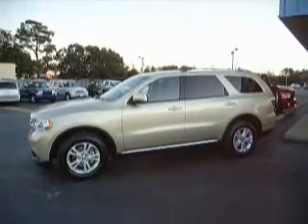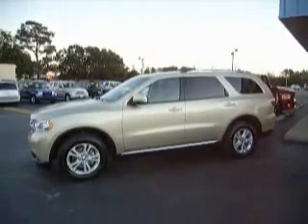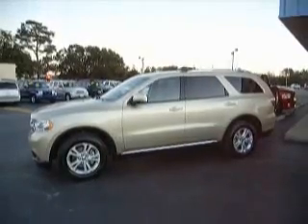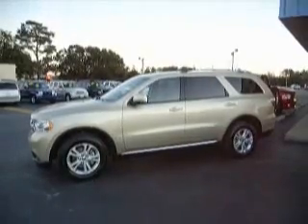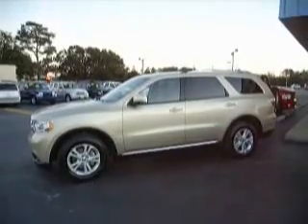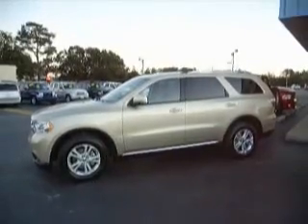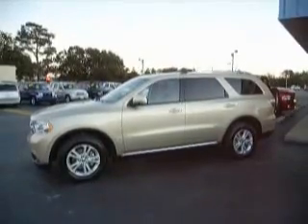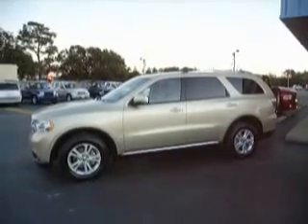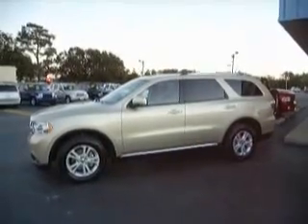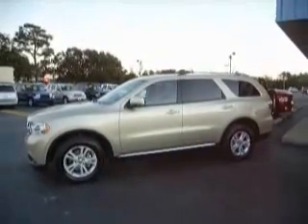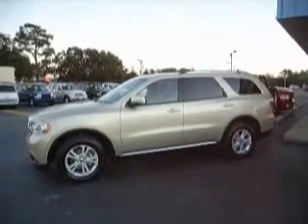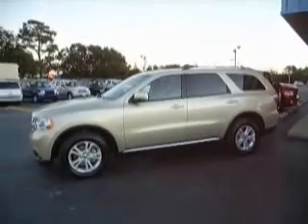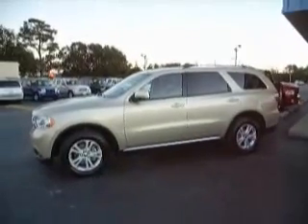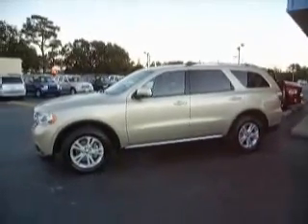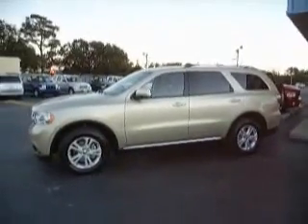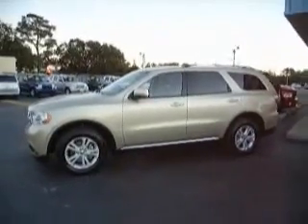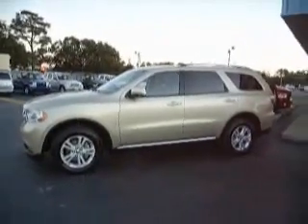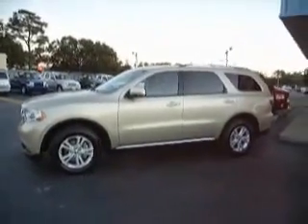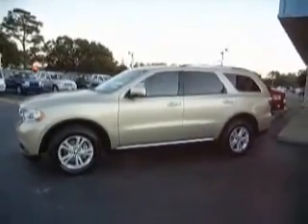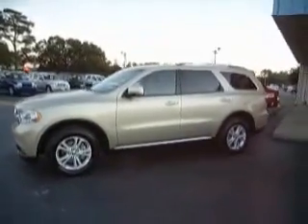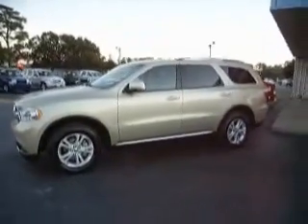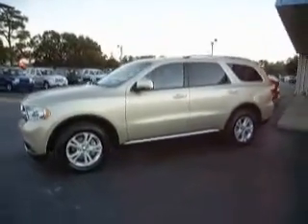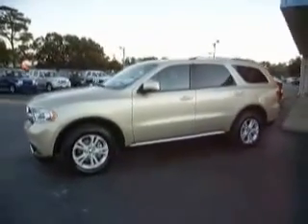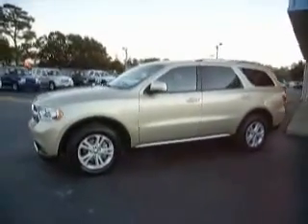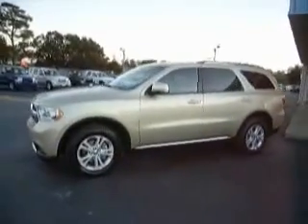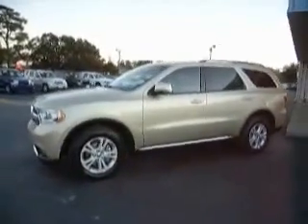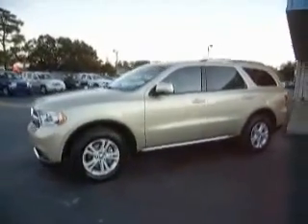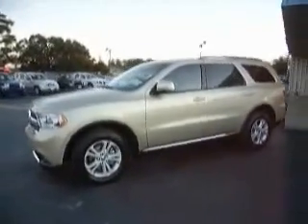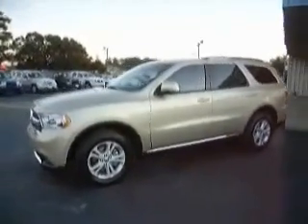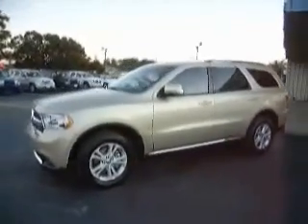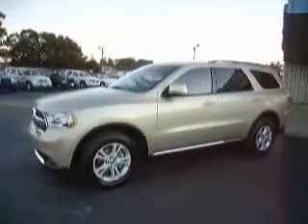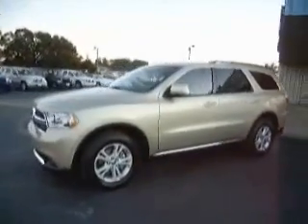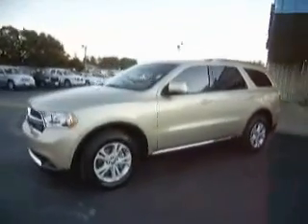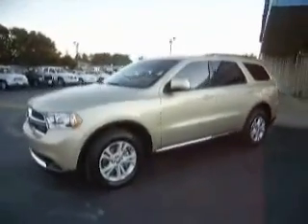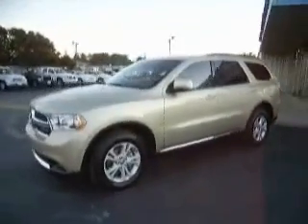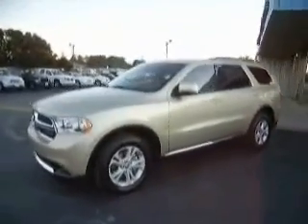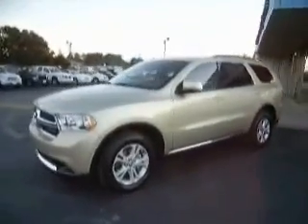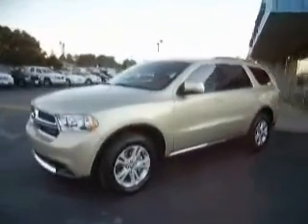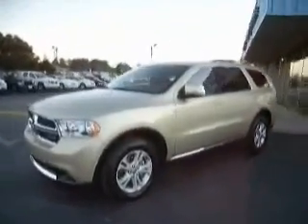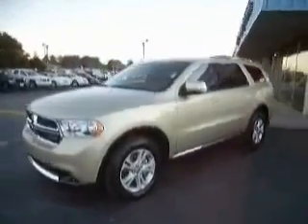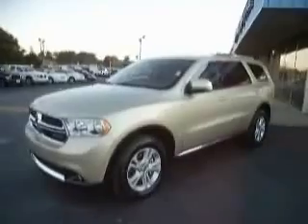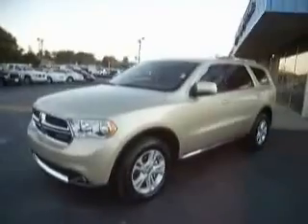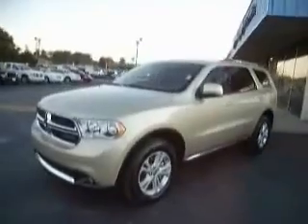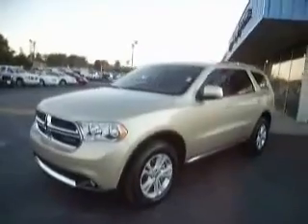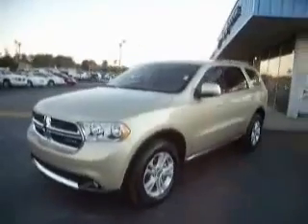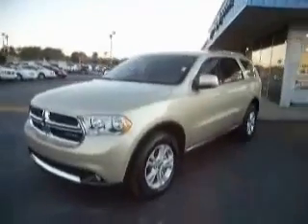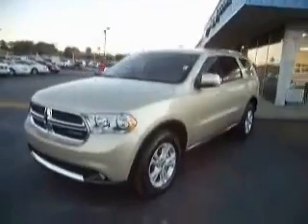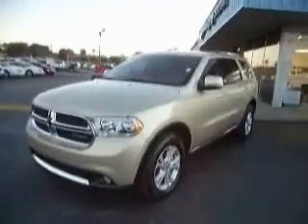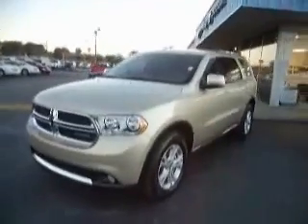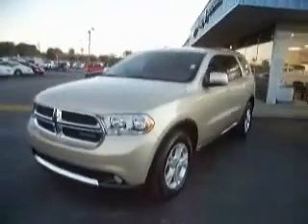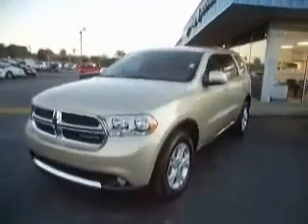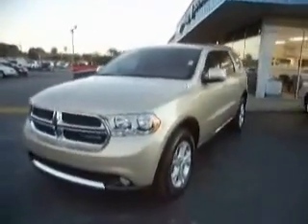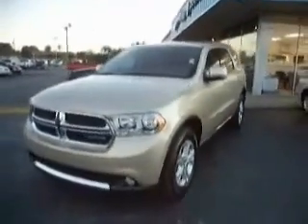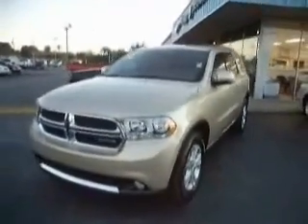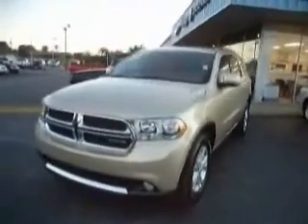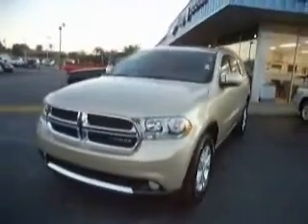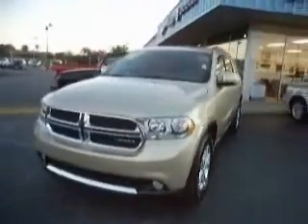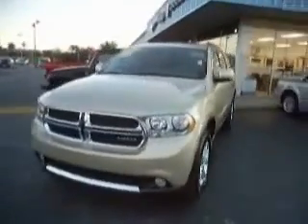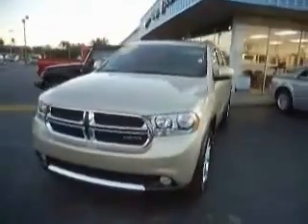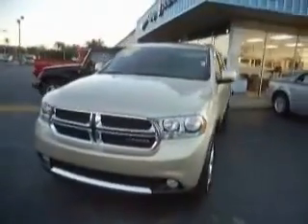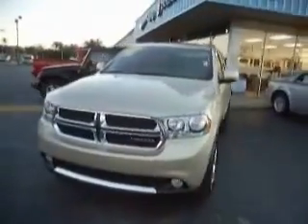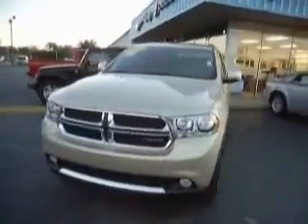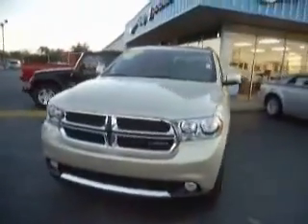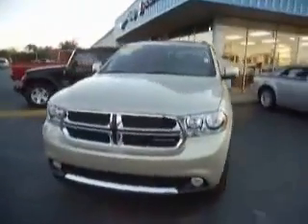Come one, come all to Mike Kohler Chrysler Dodge Jeep in beautiful Moorhead City, North Carolina, where the day is getting ready to set.